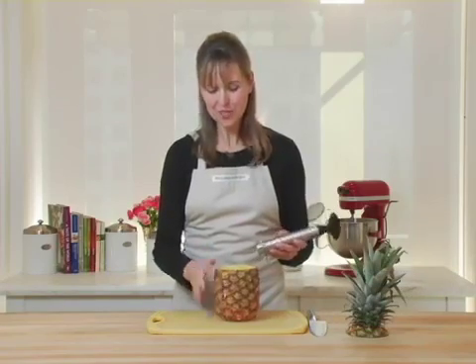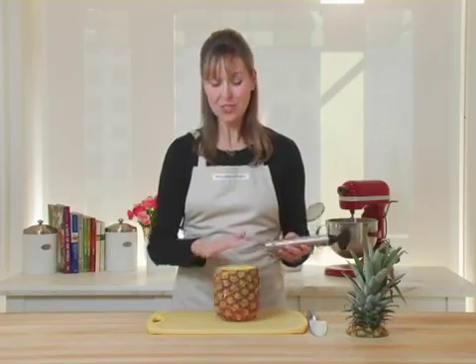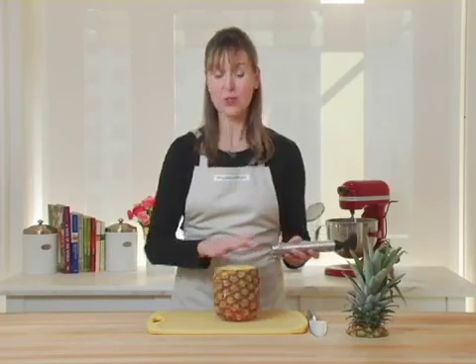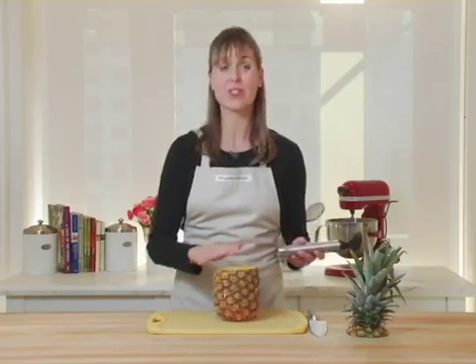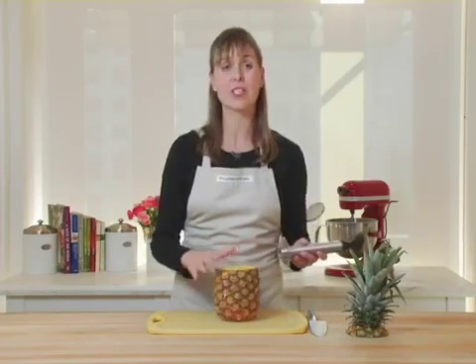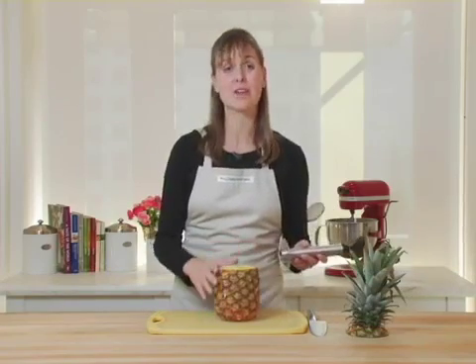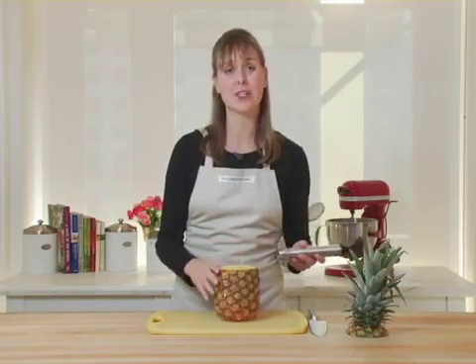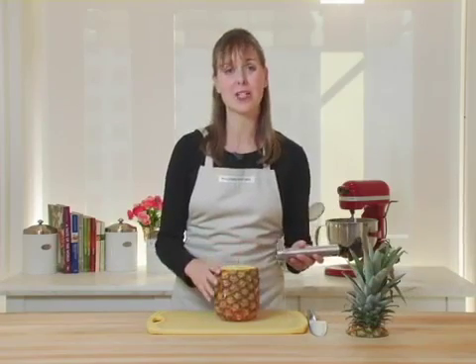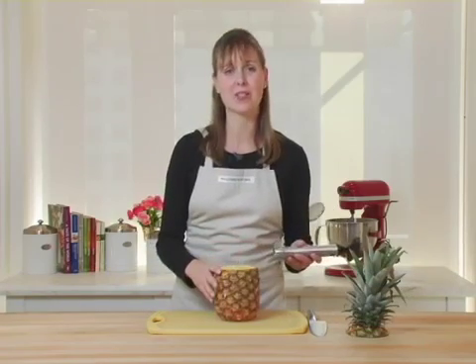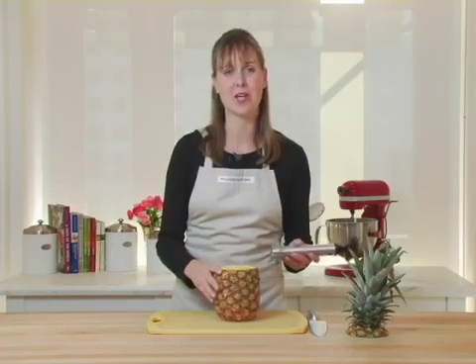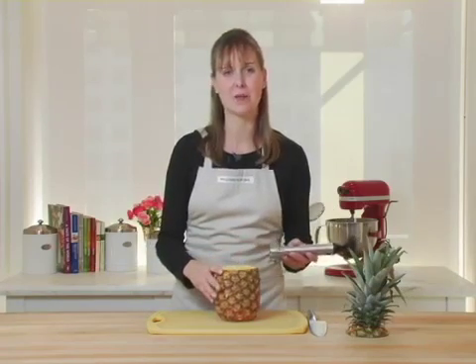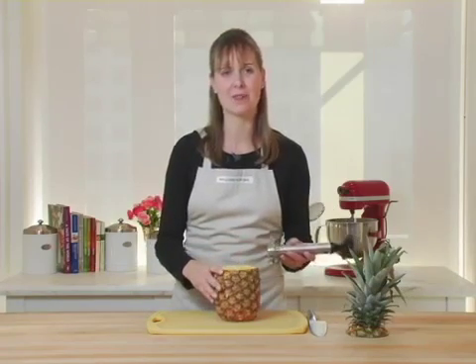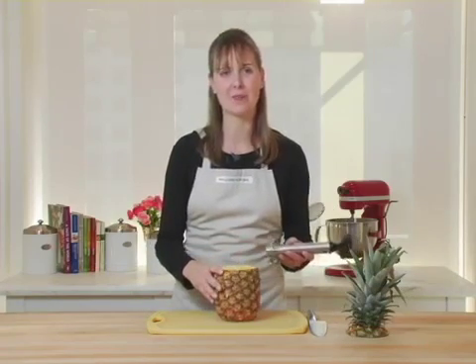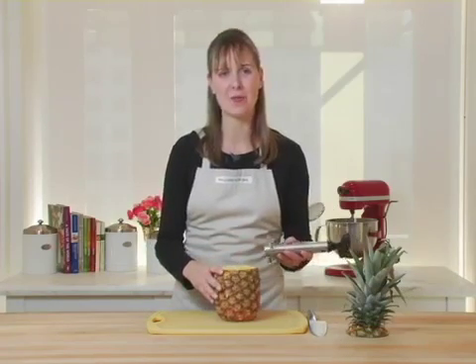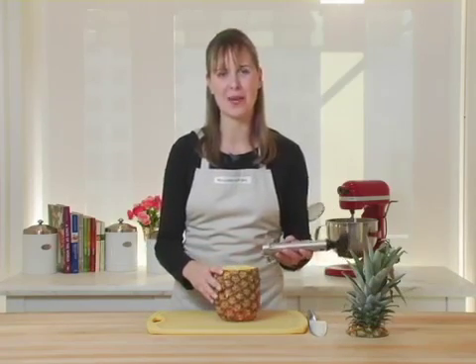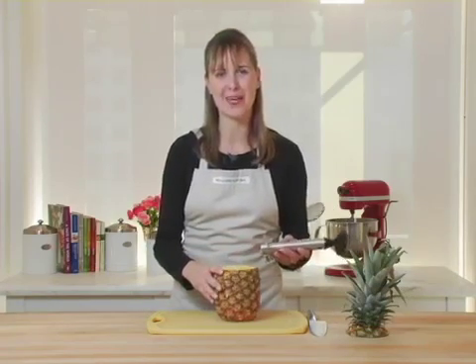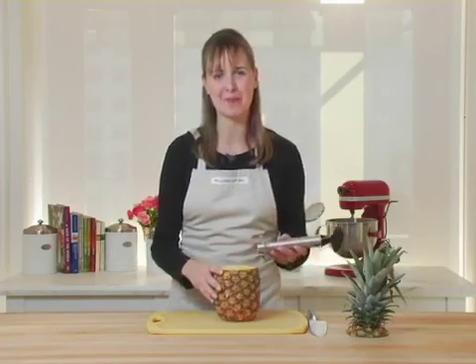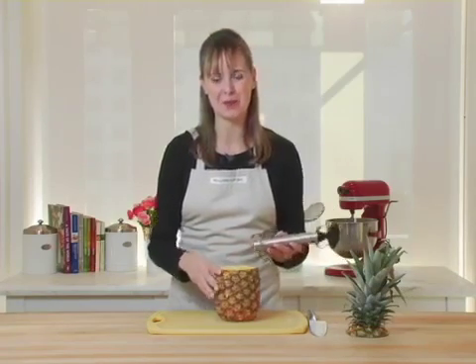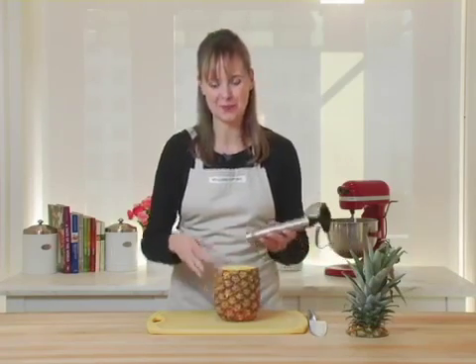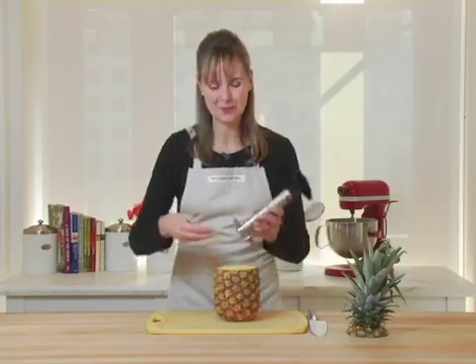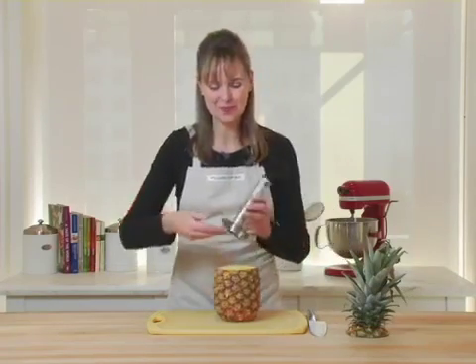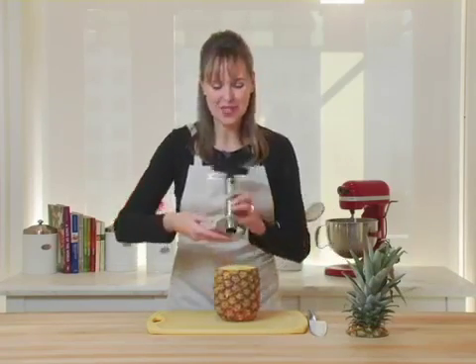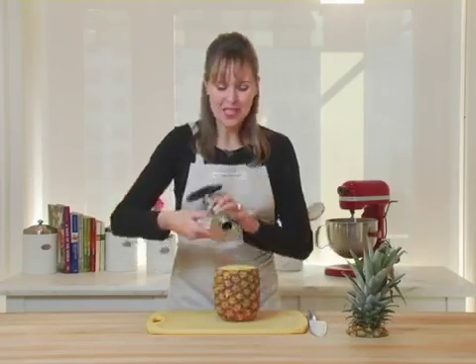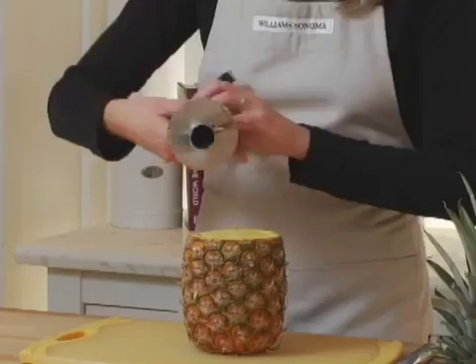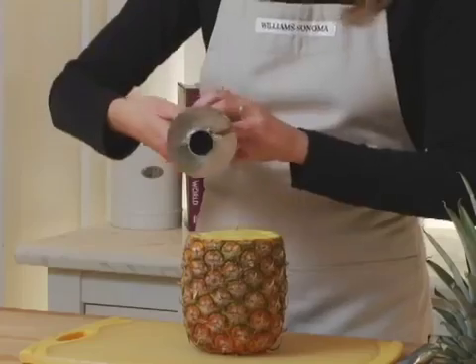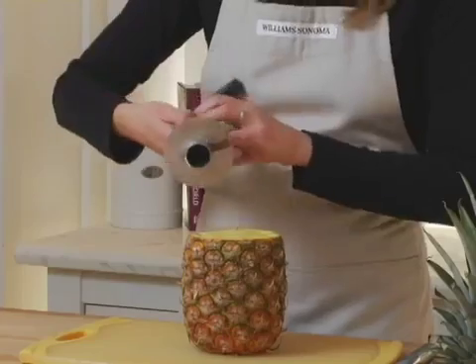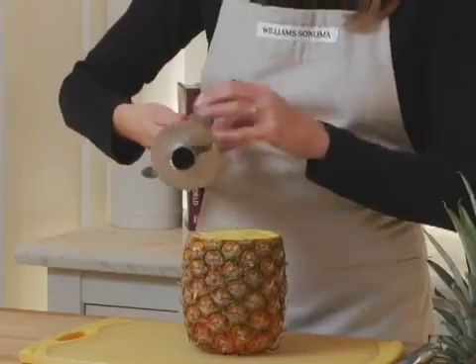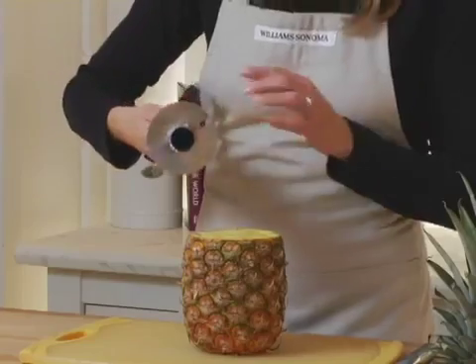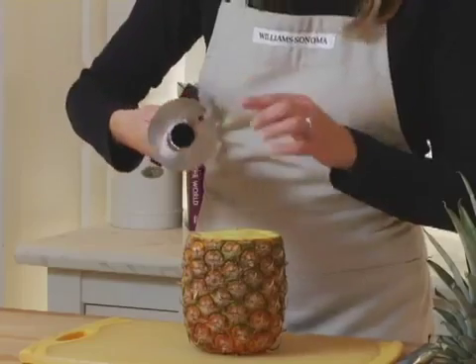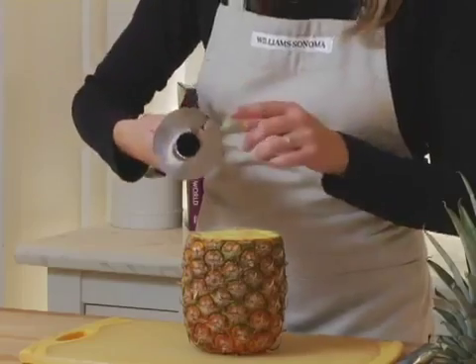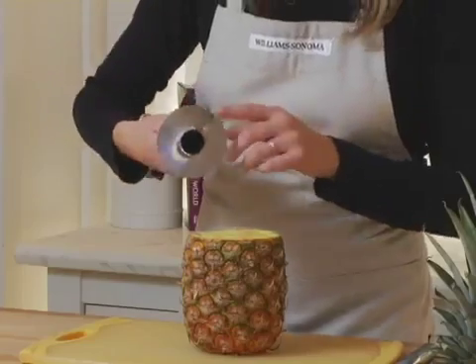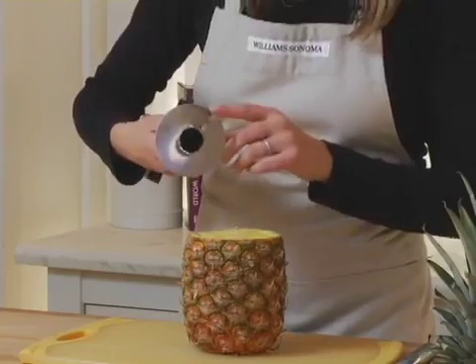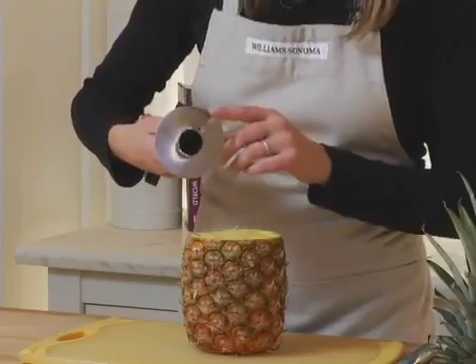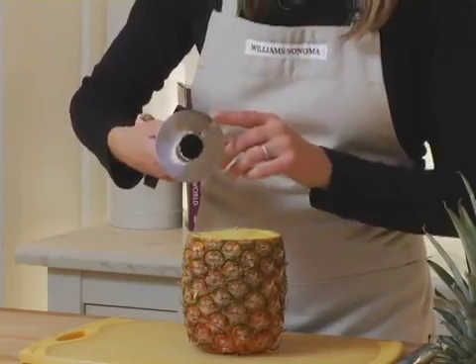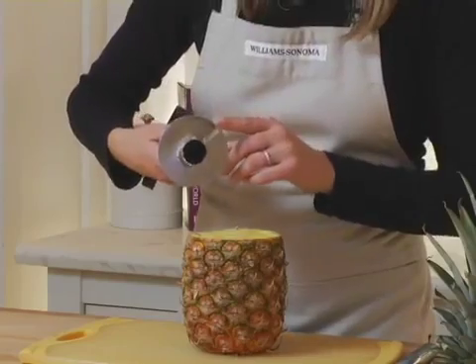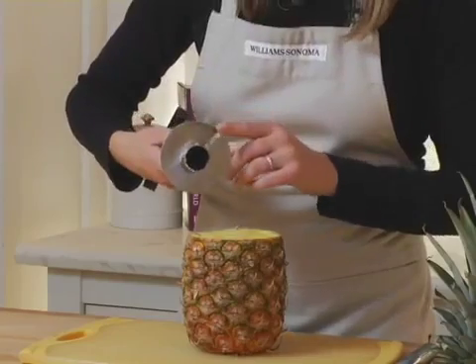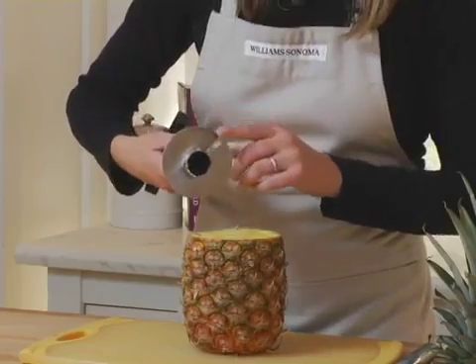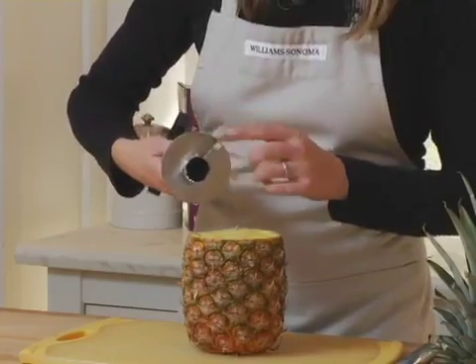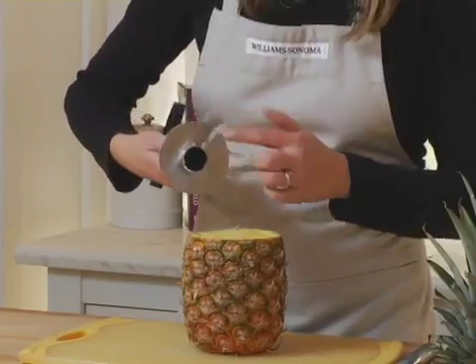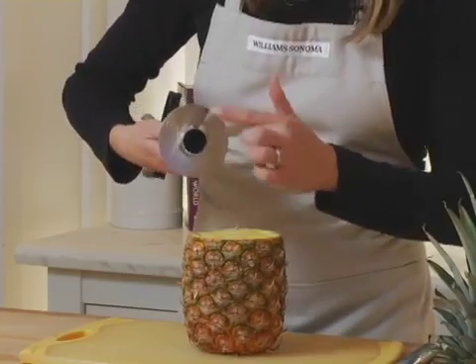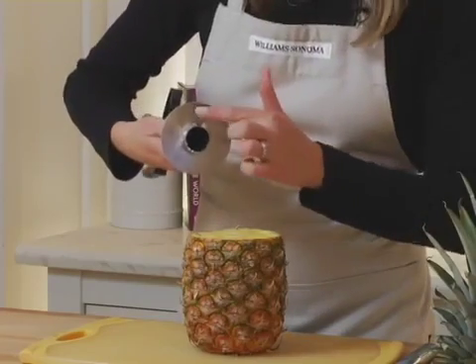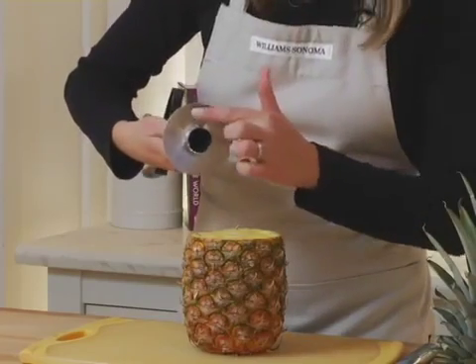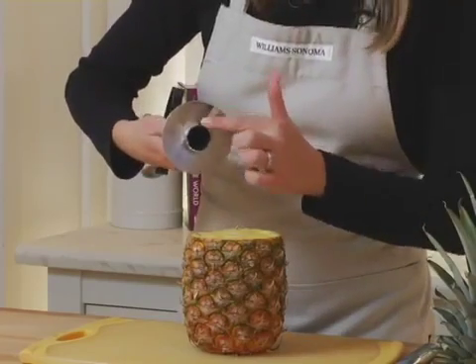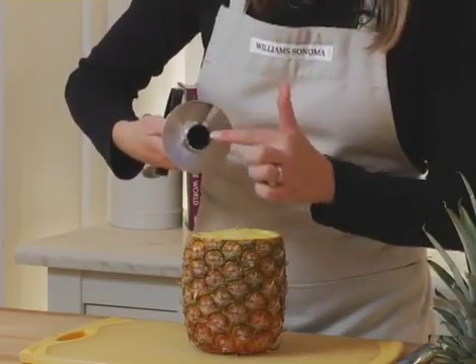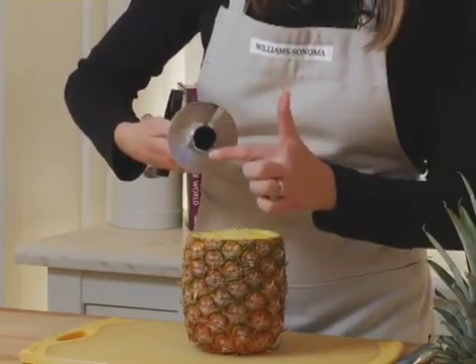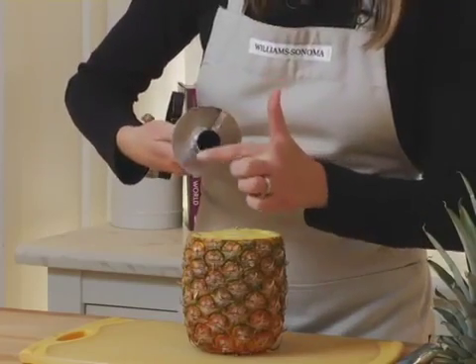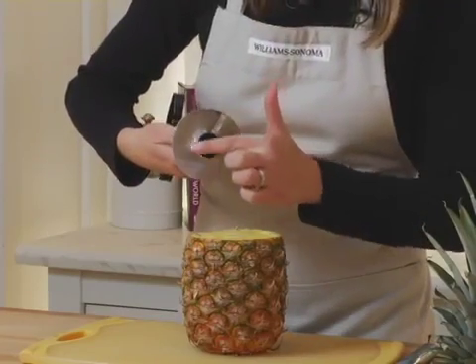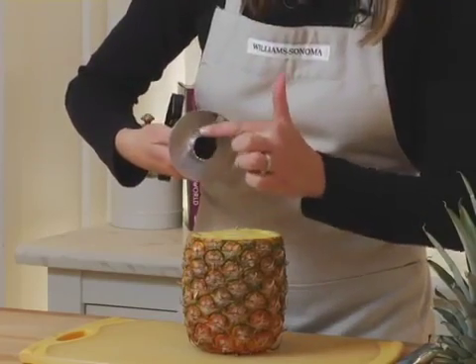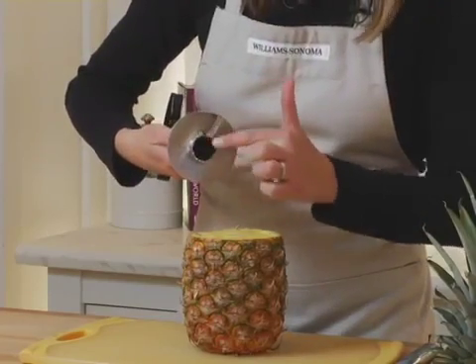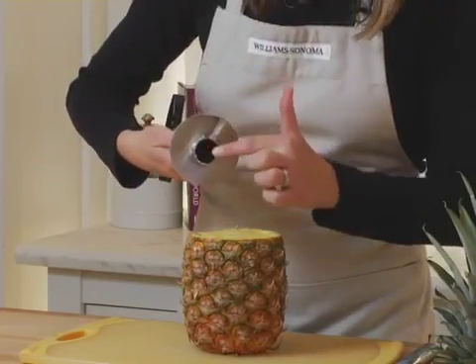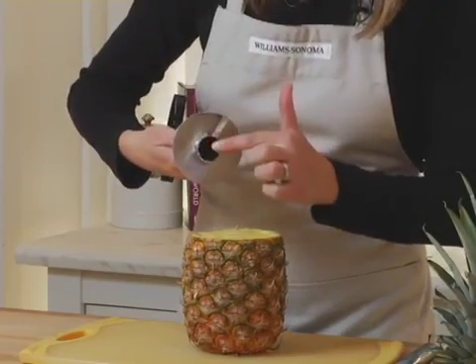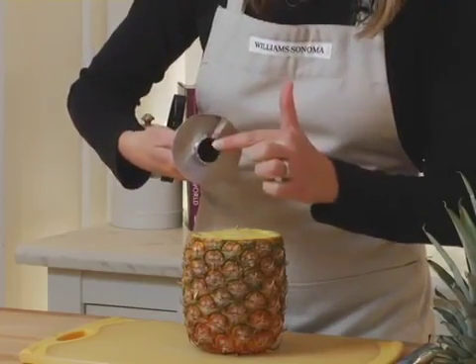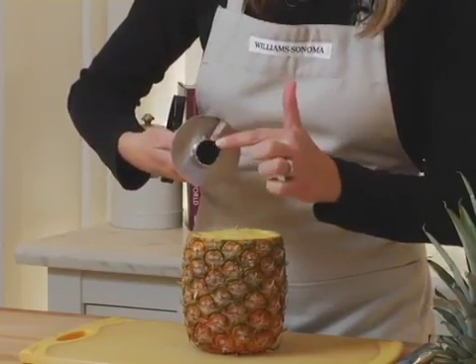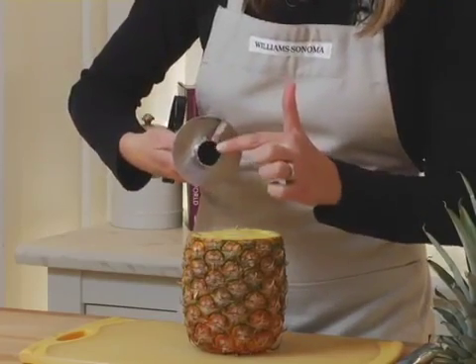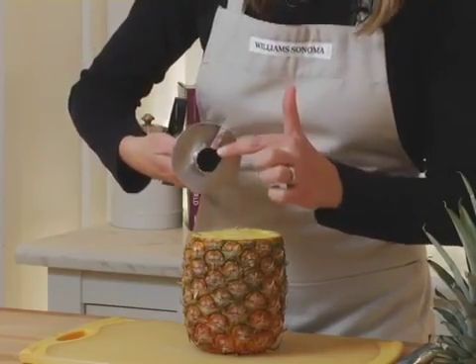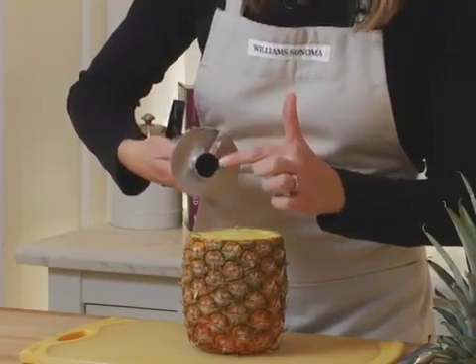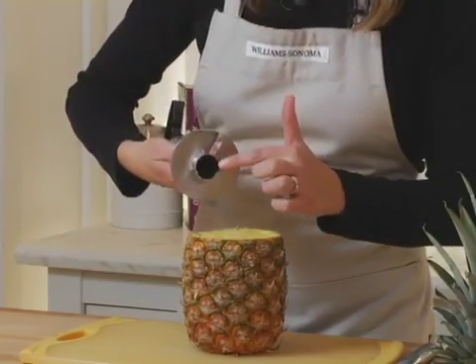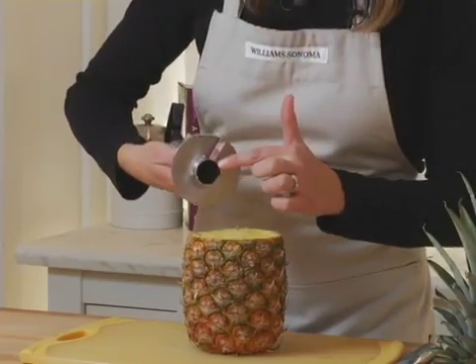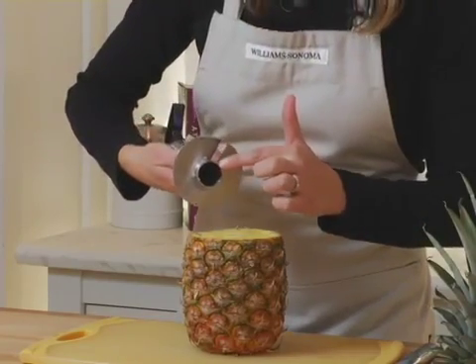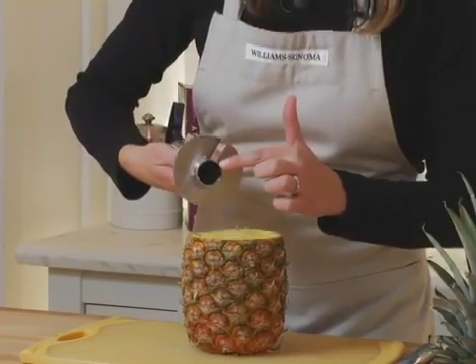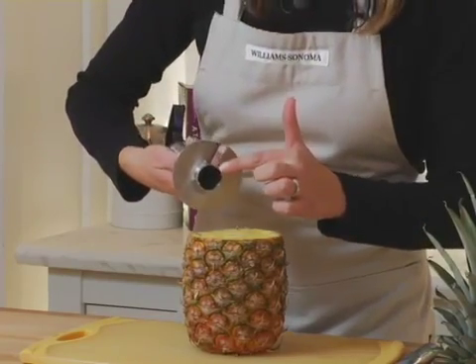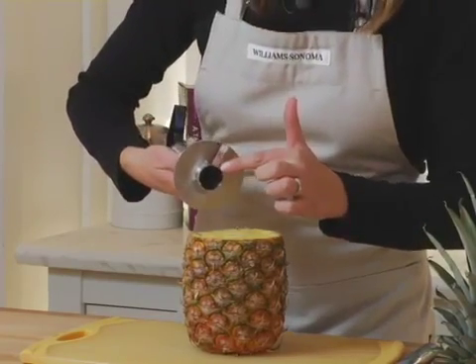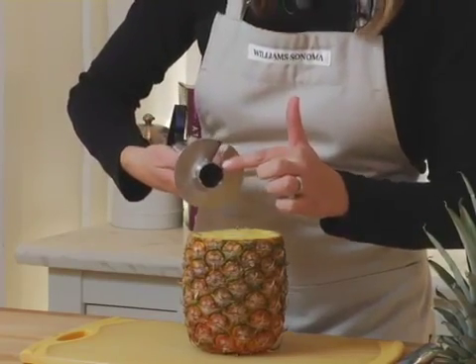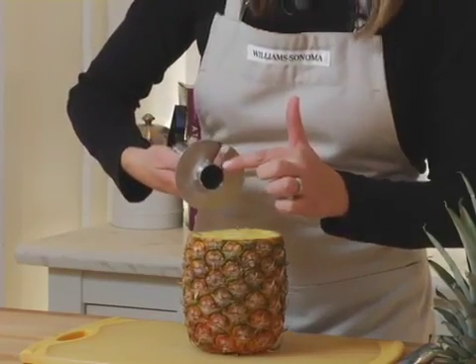You can see I've already cut the top off my pineapple. Now I'm going to use the easy slicer and I'm just going to line these serrated teeth up around the core.